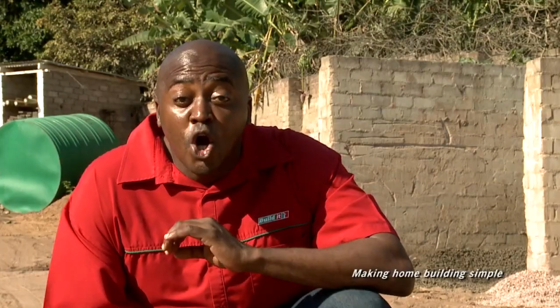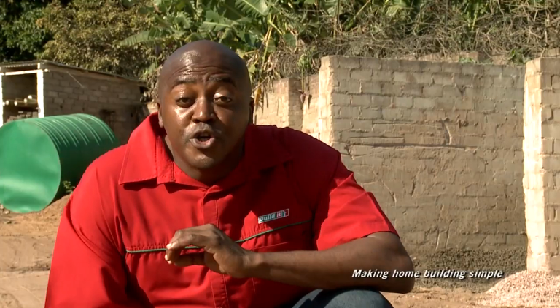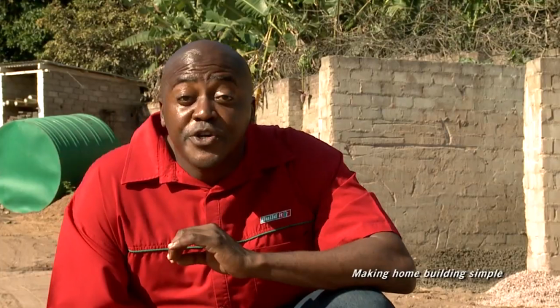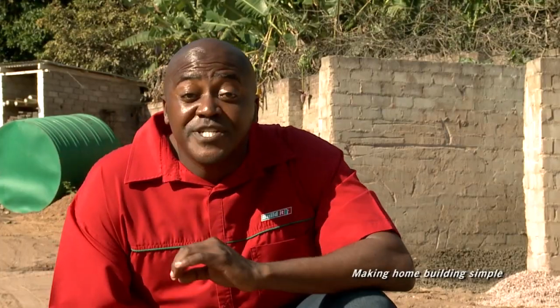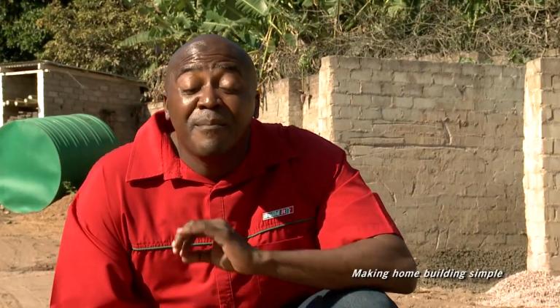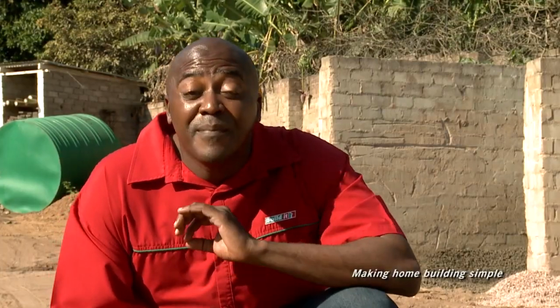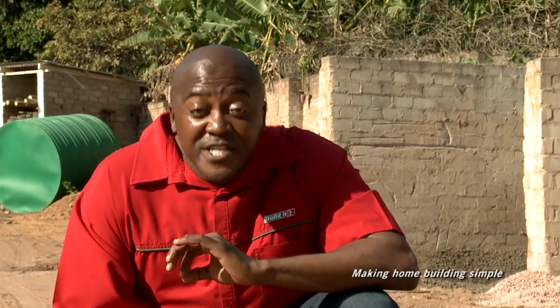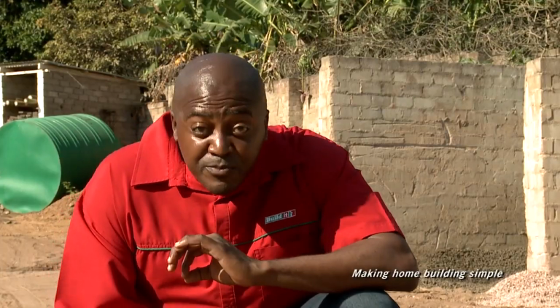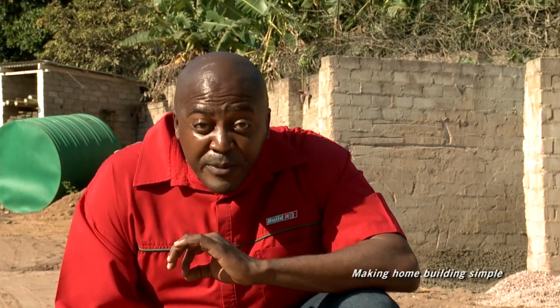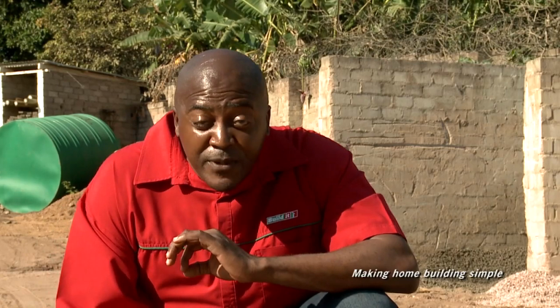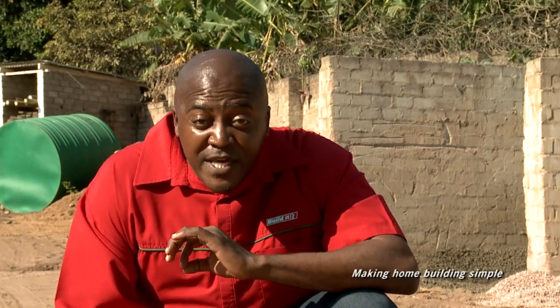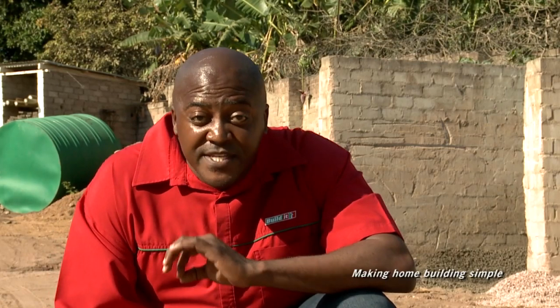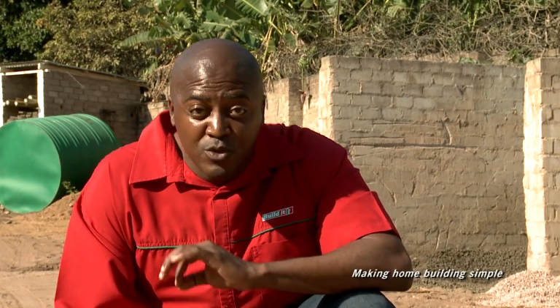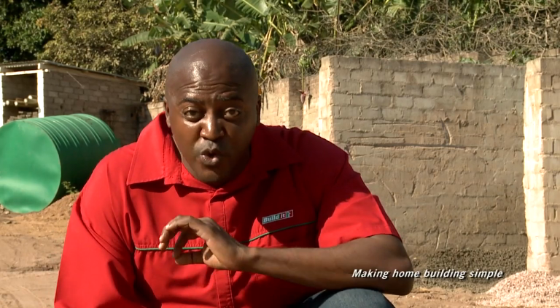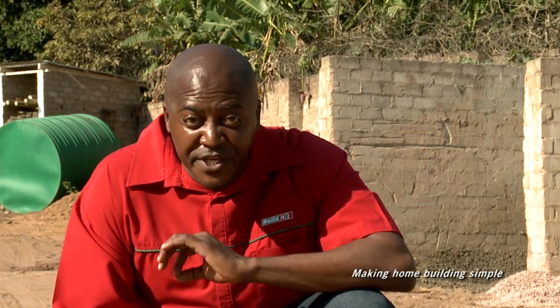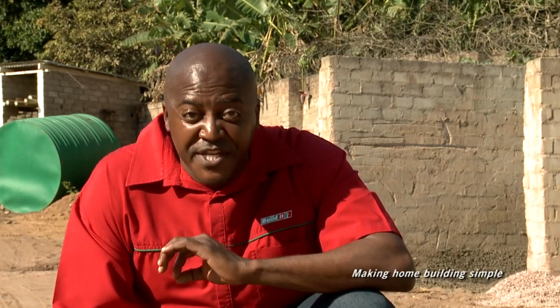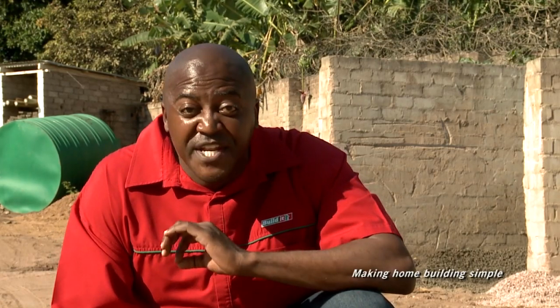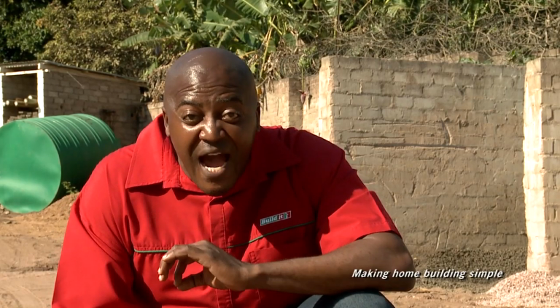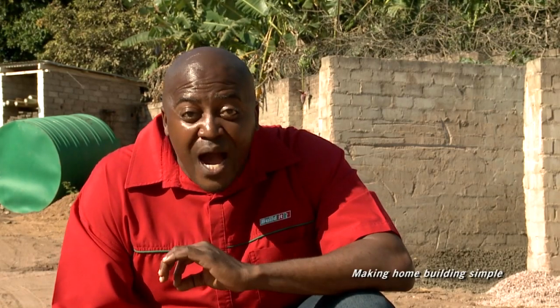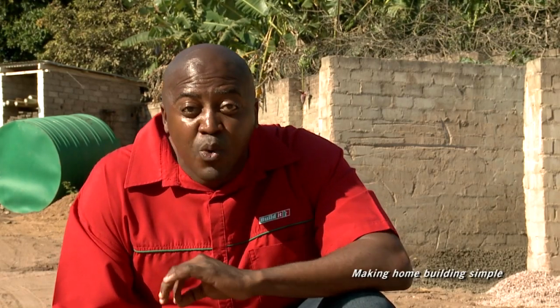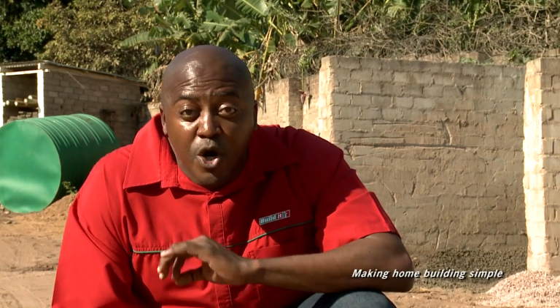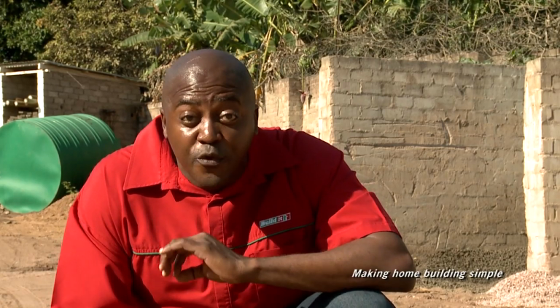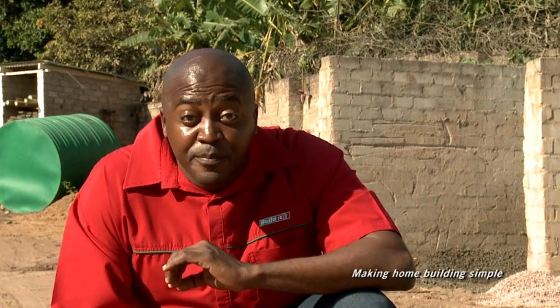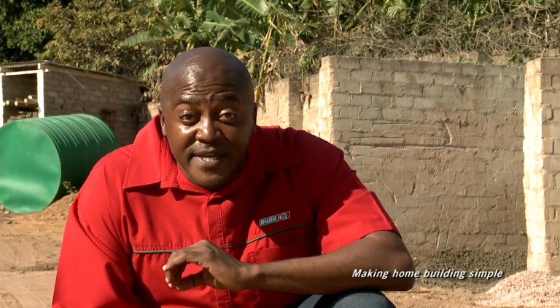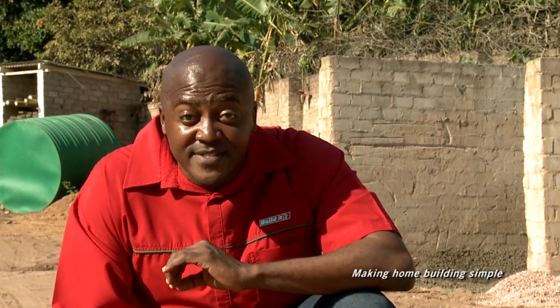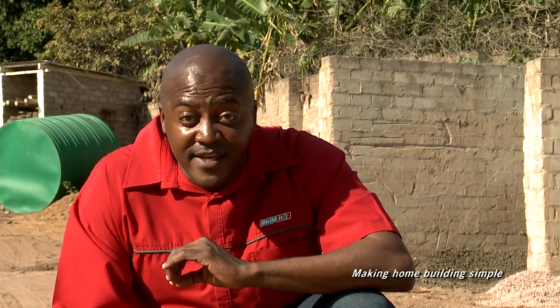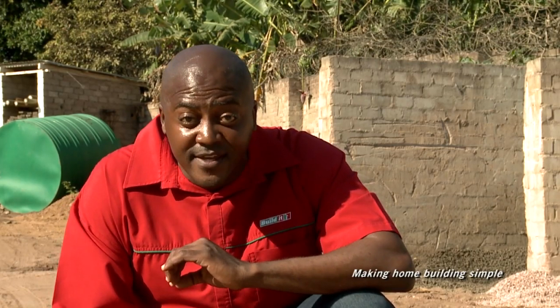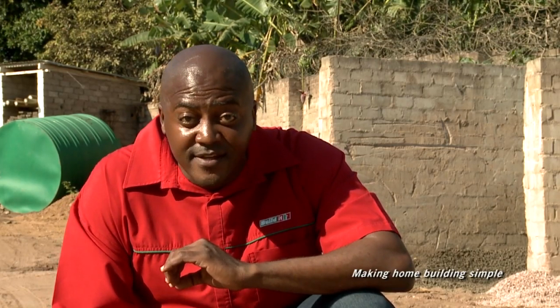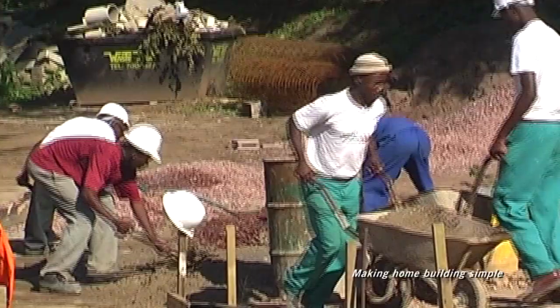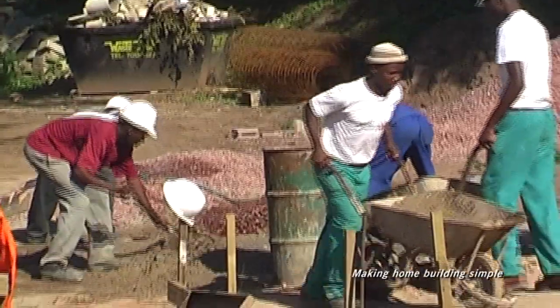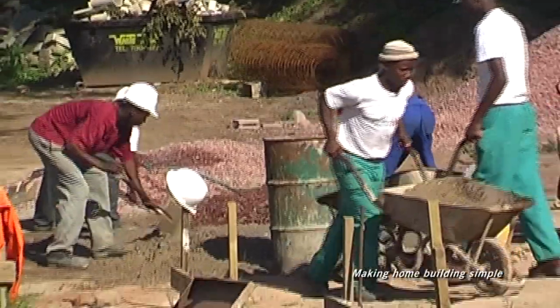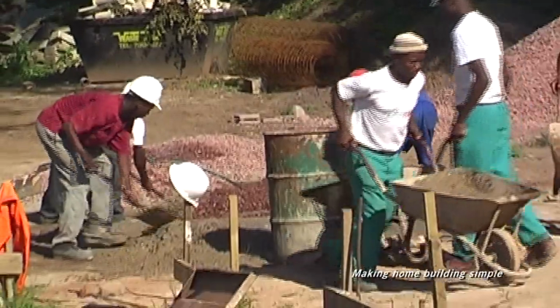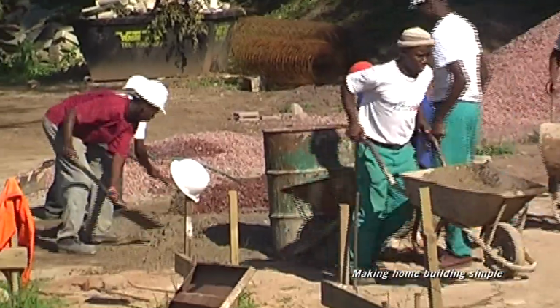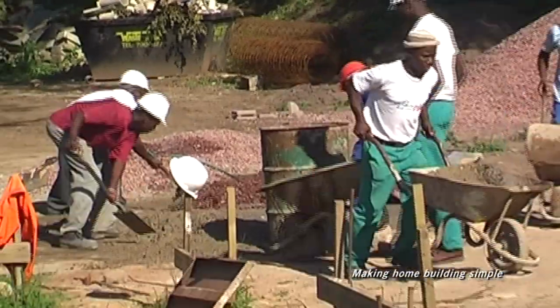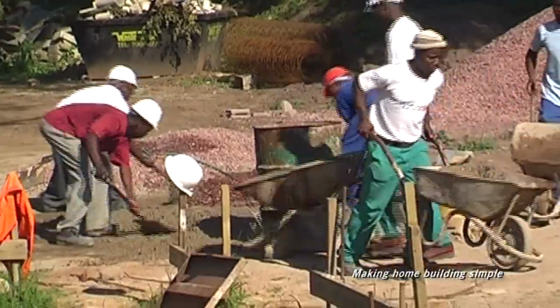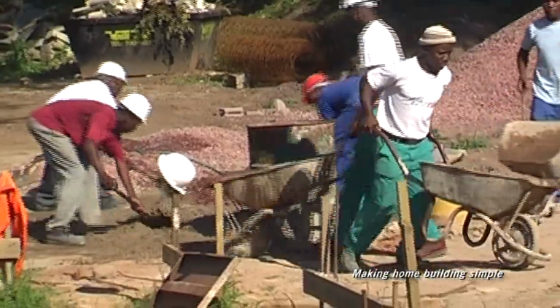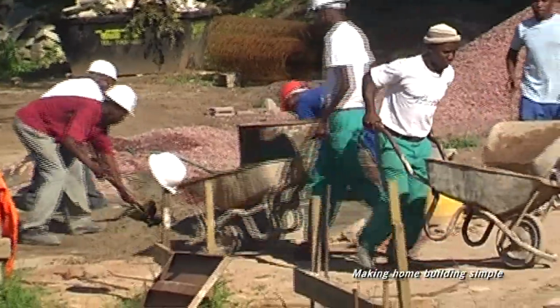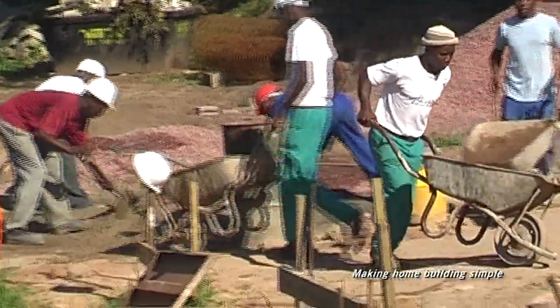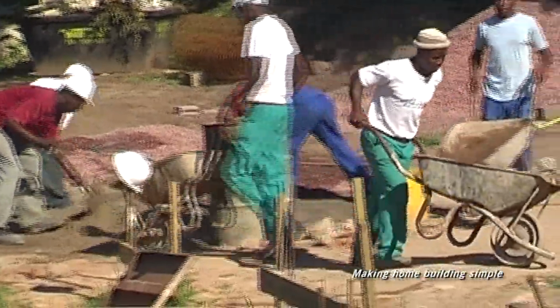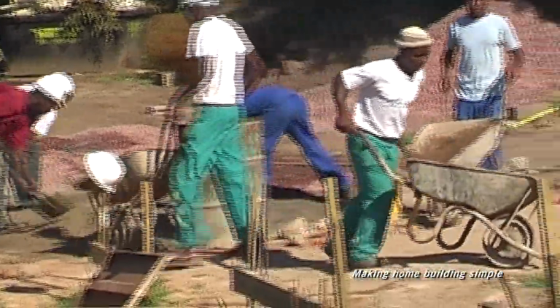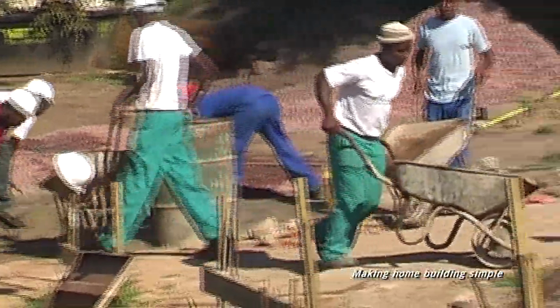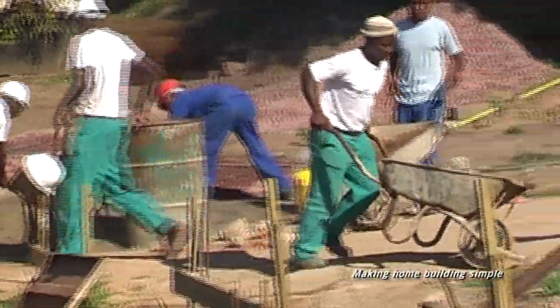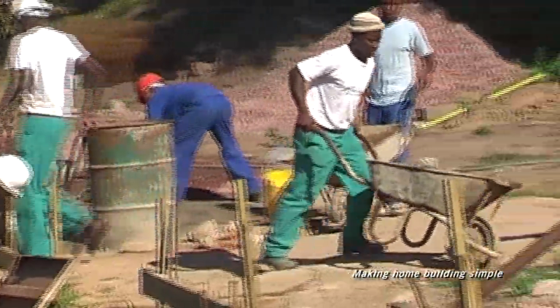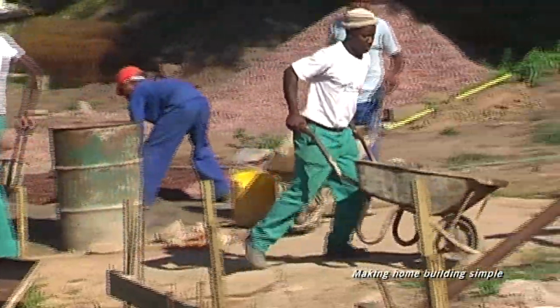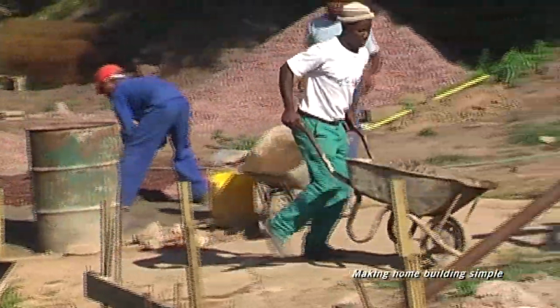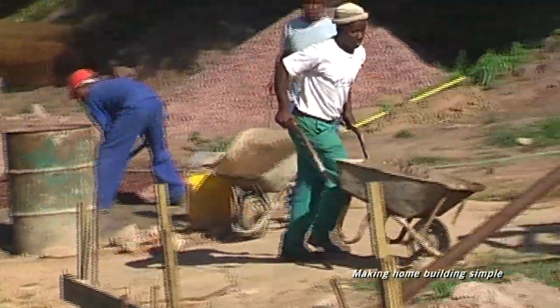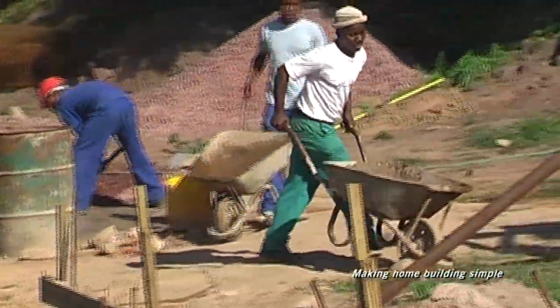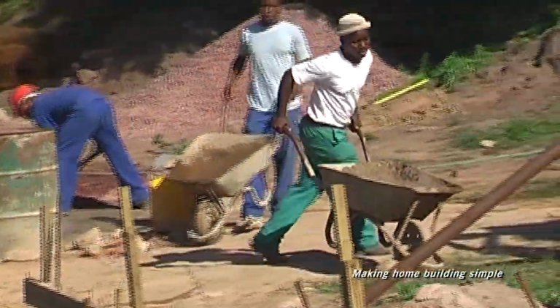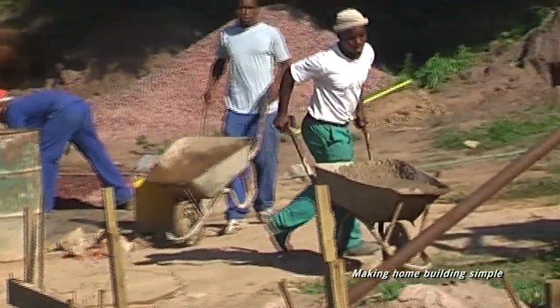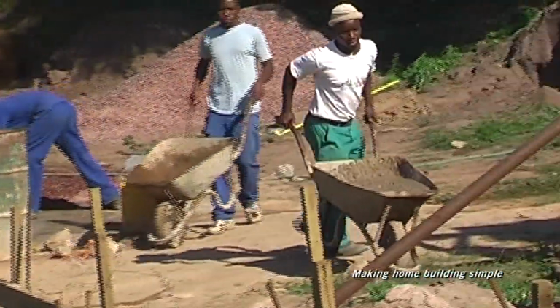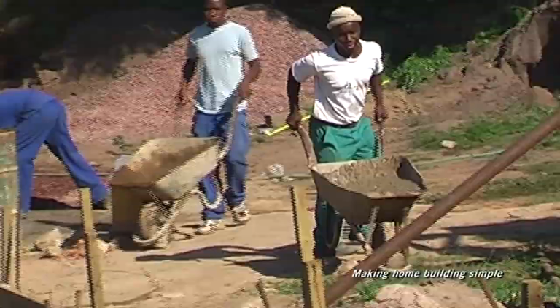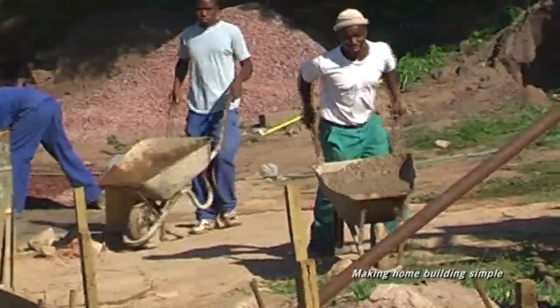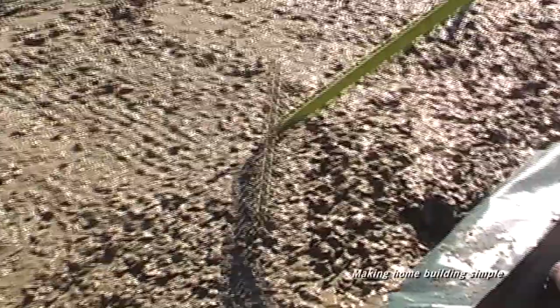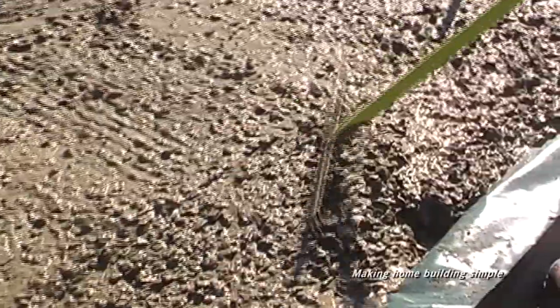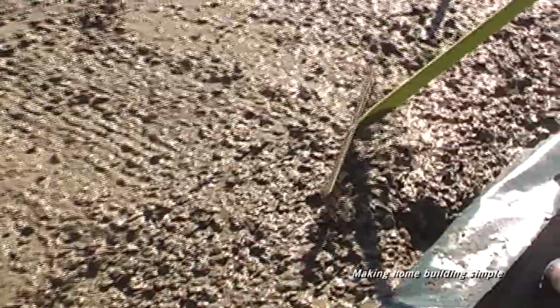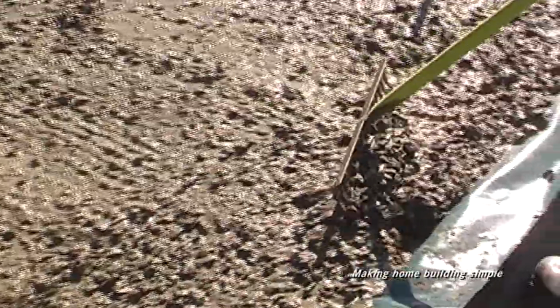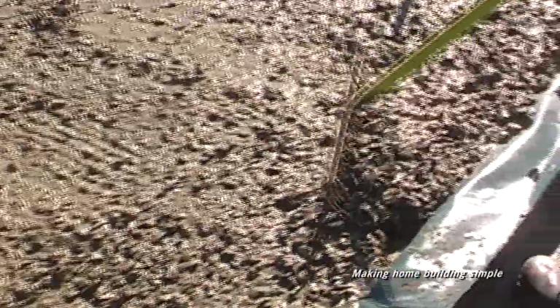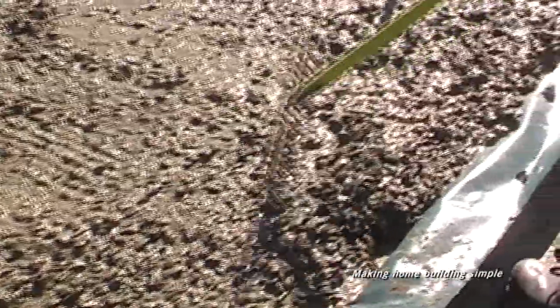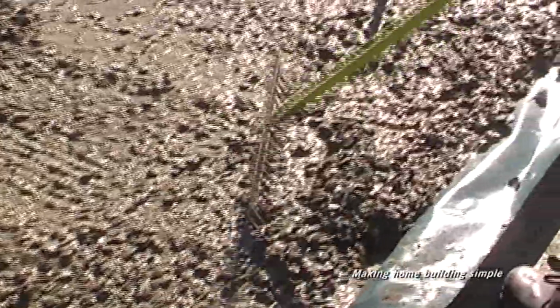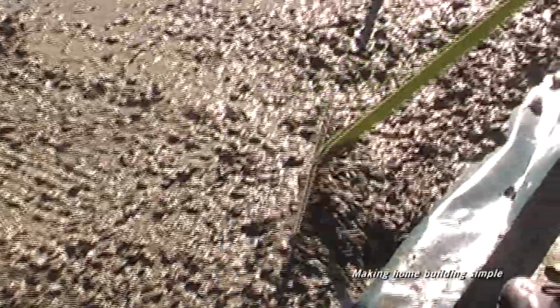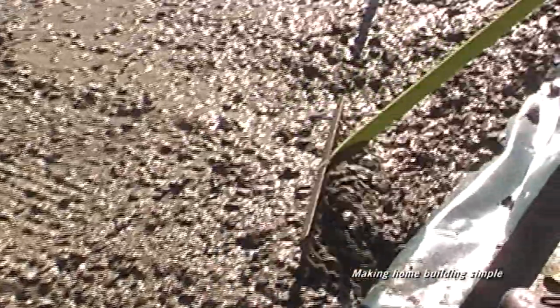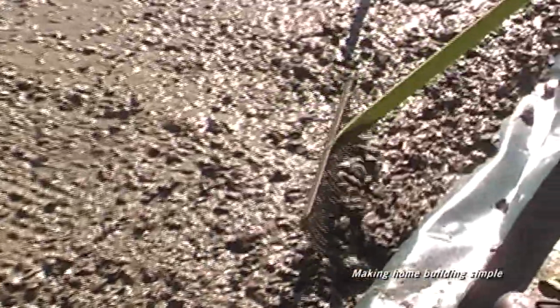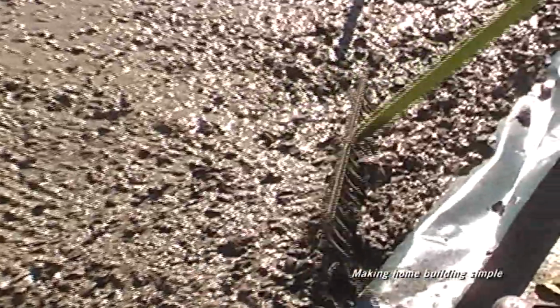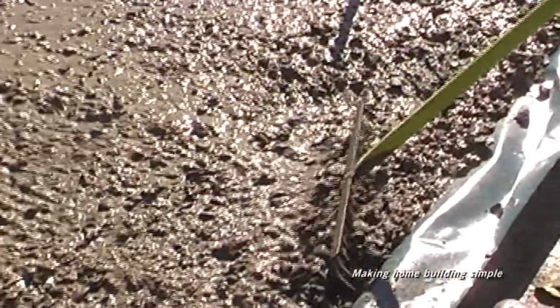Concrete must be placed within an hour of mixing. If placed on the ground, make the ground damp before placing the concrete.